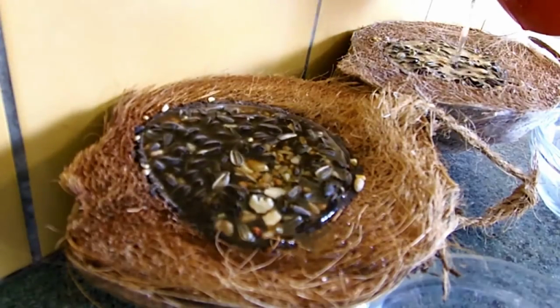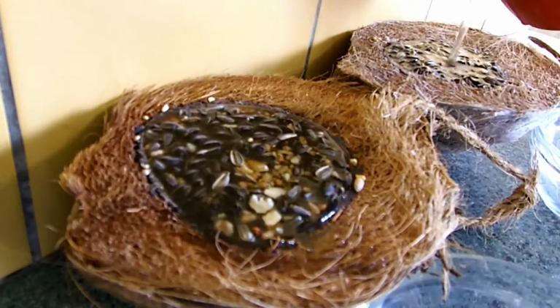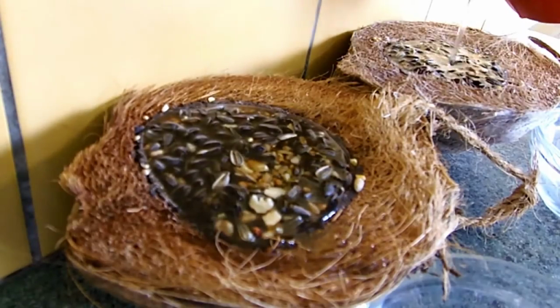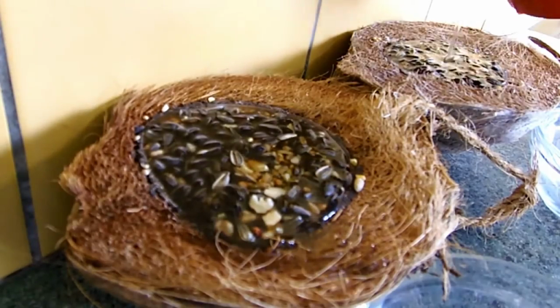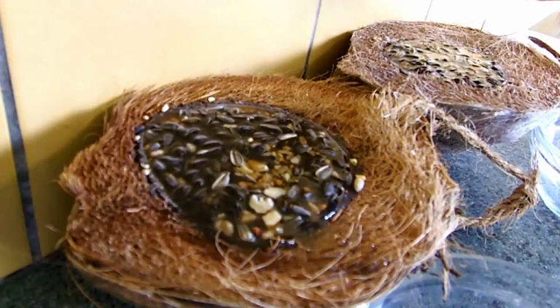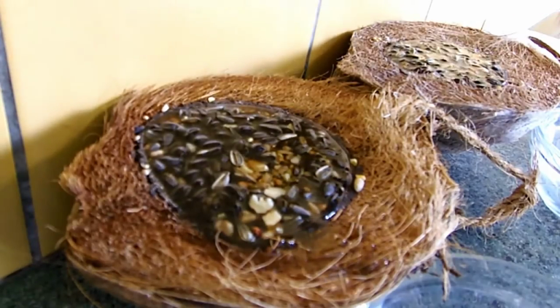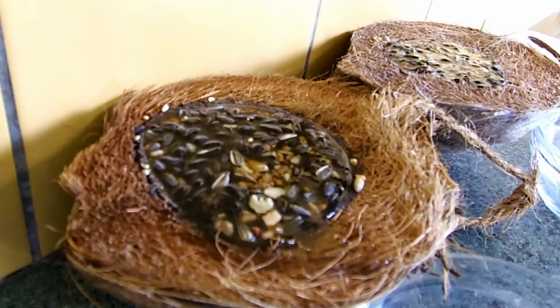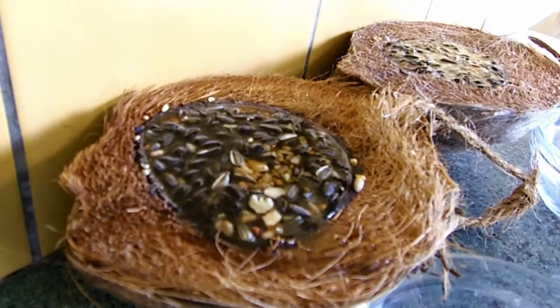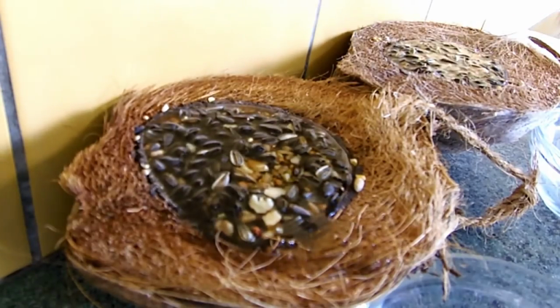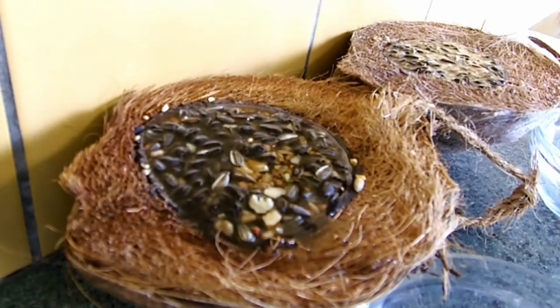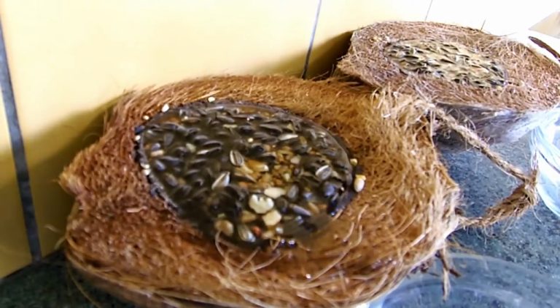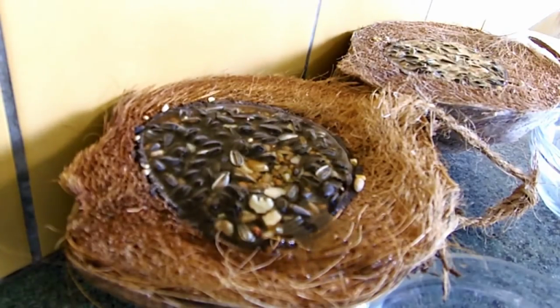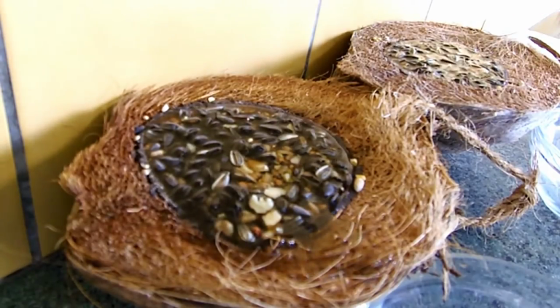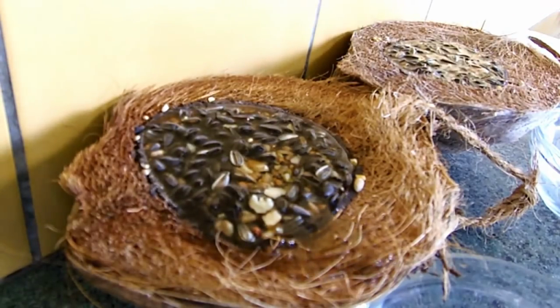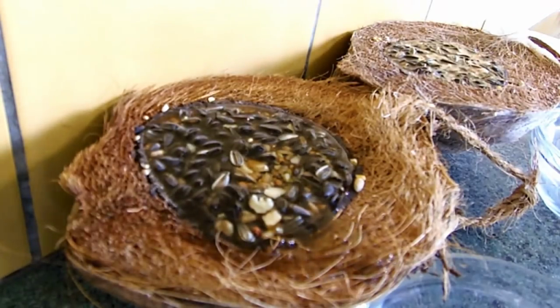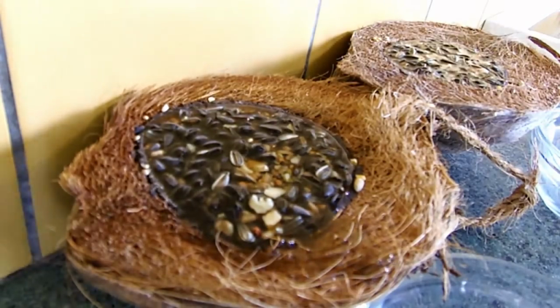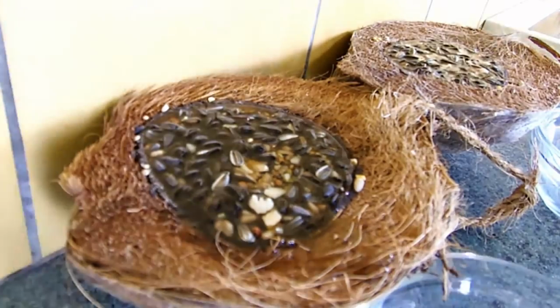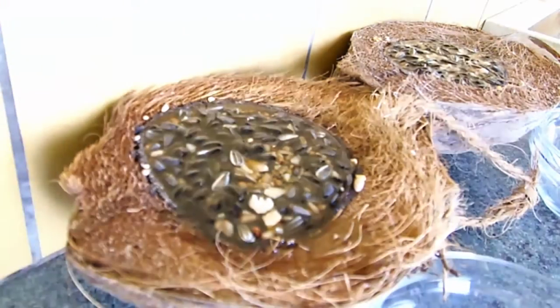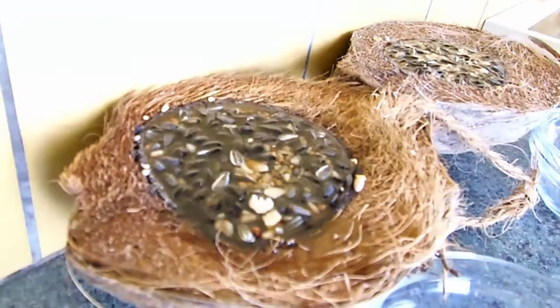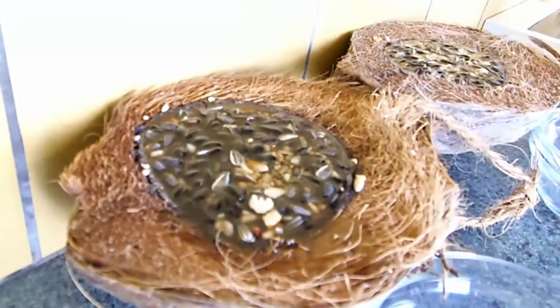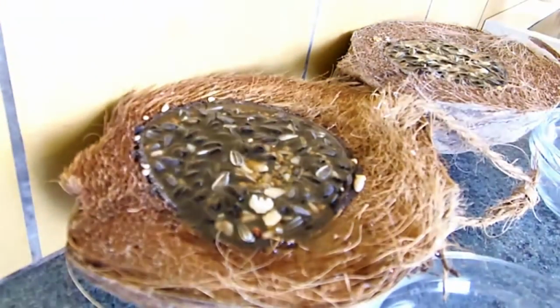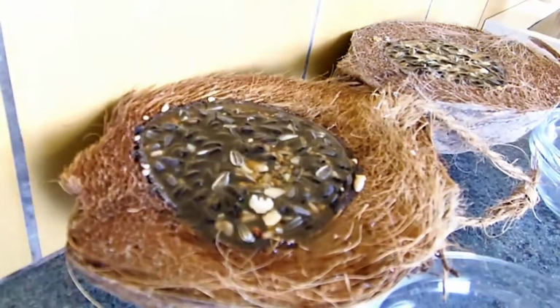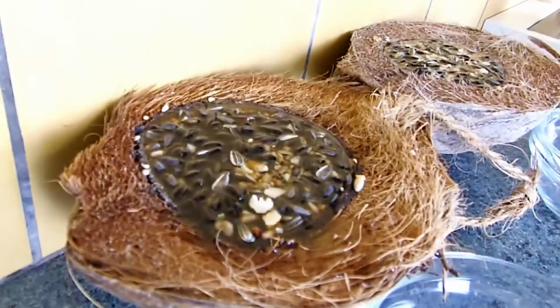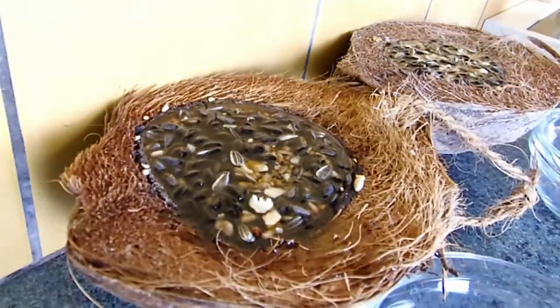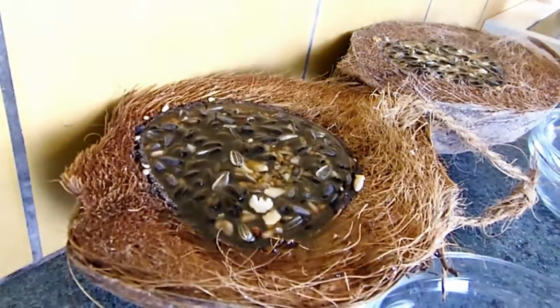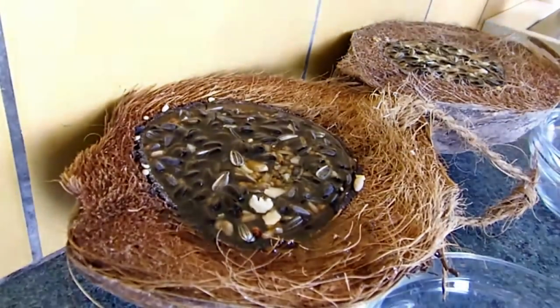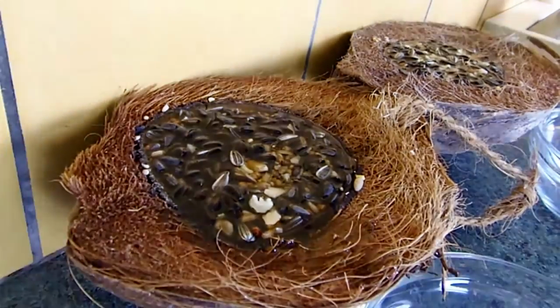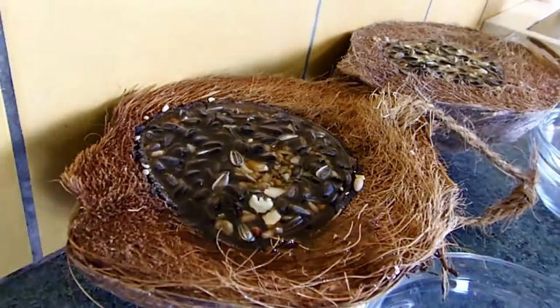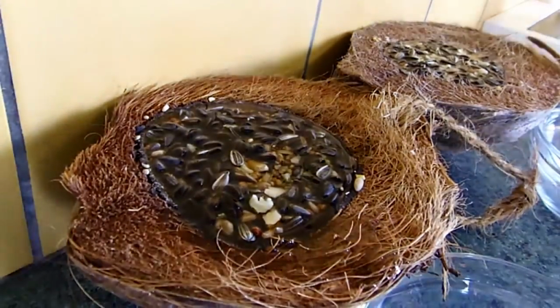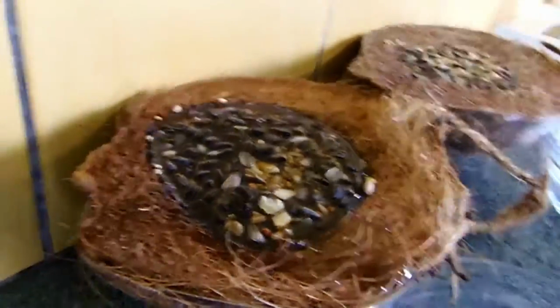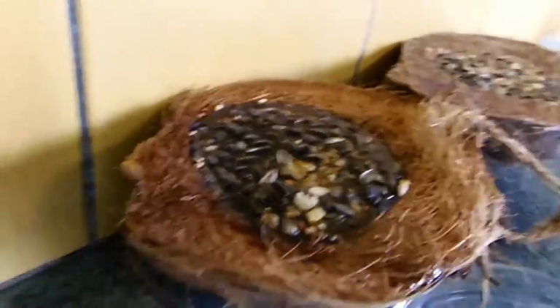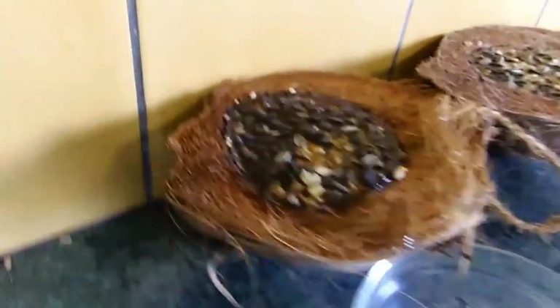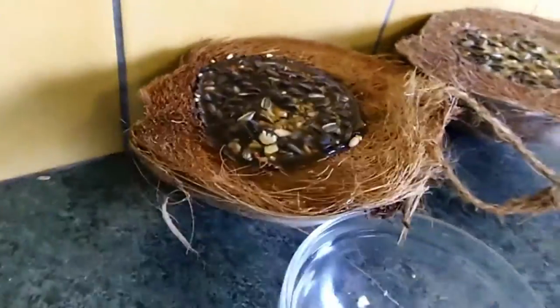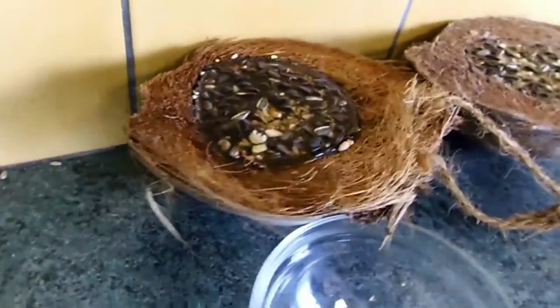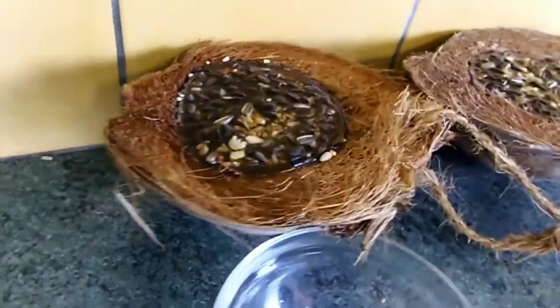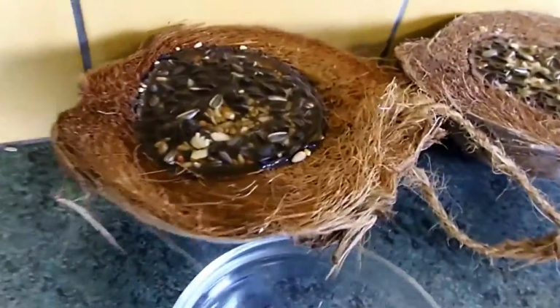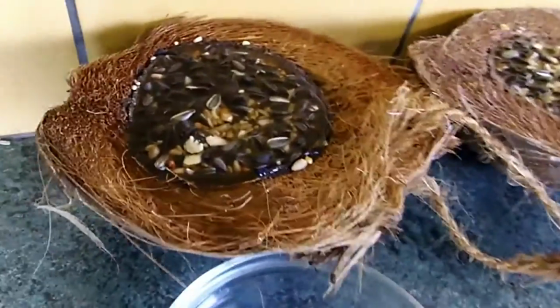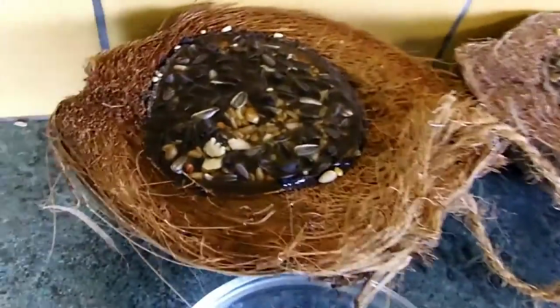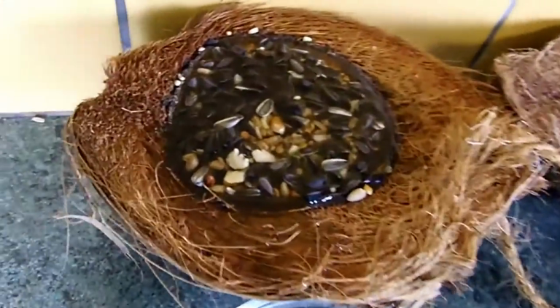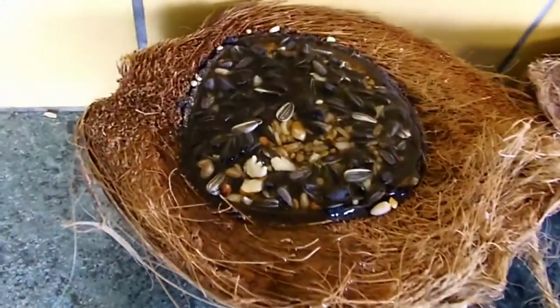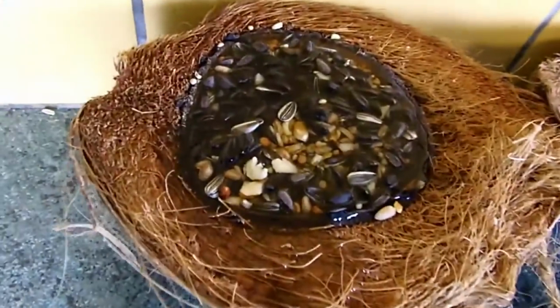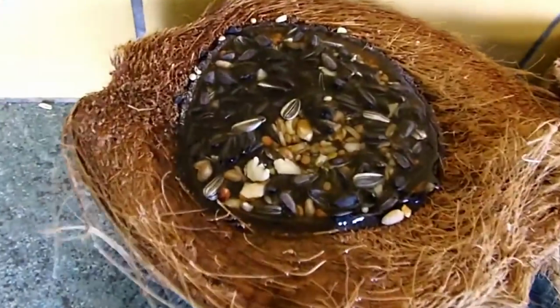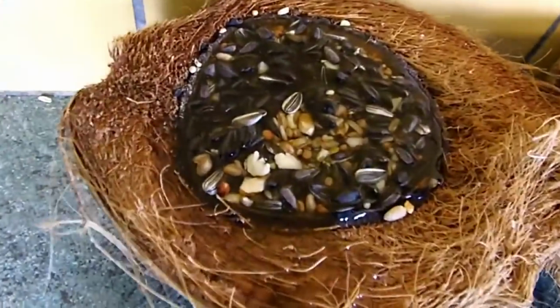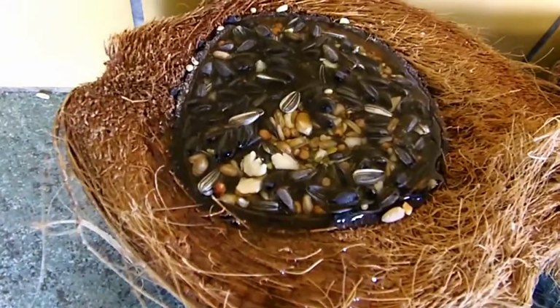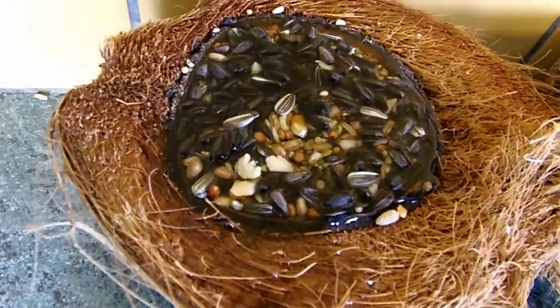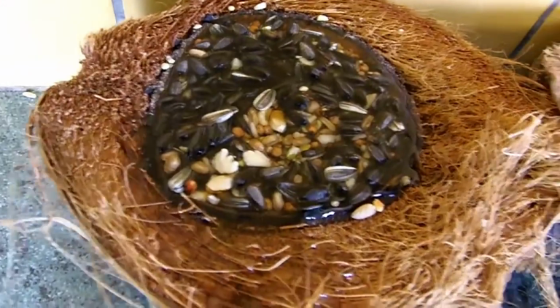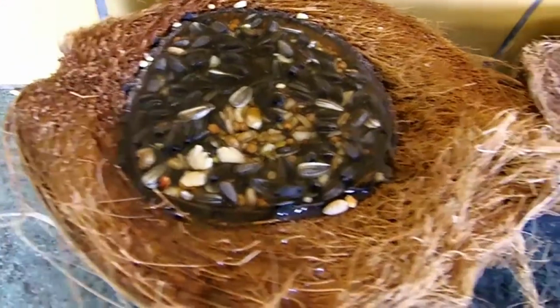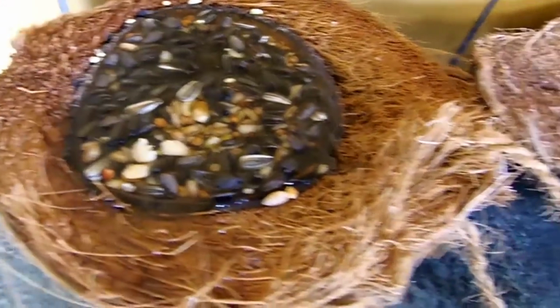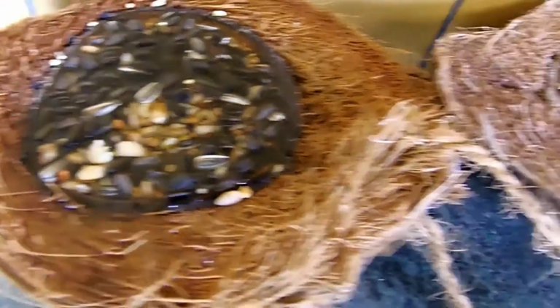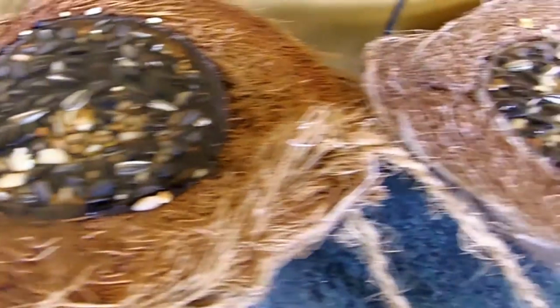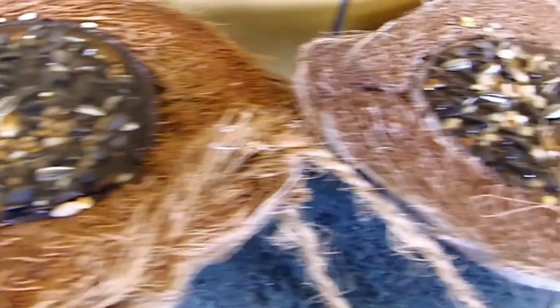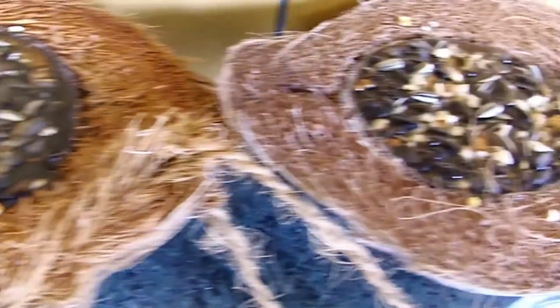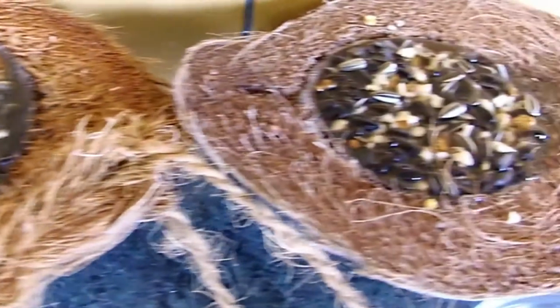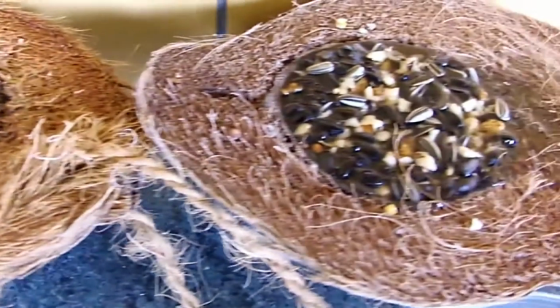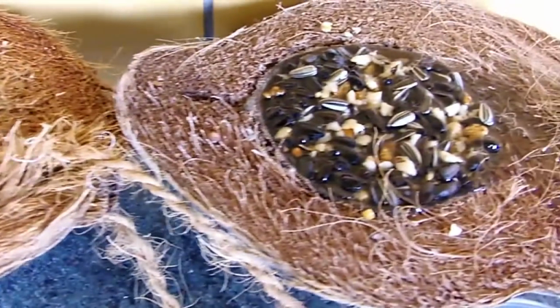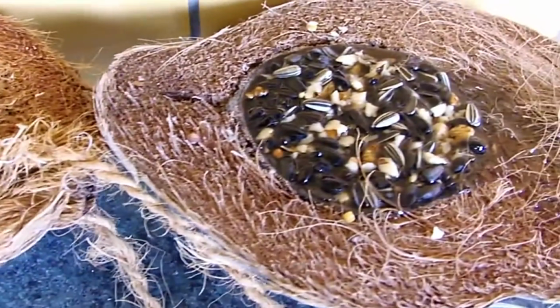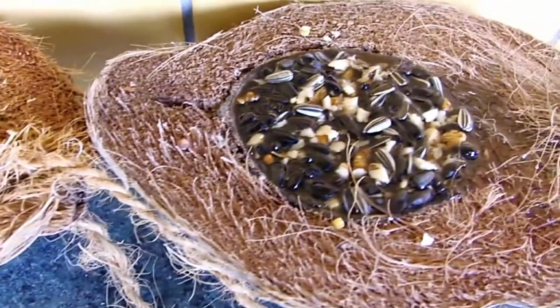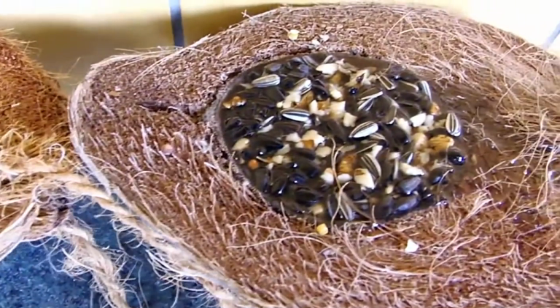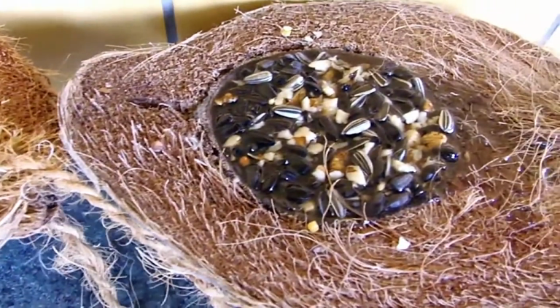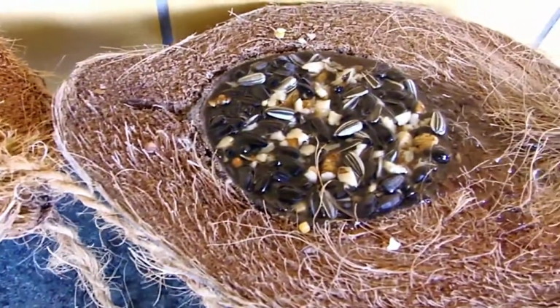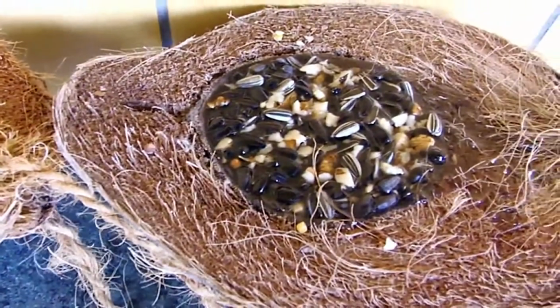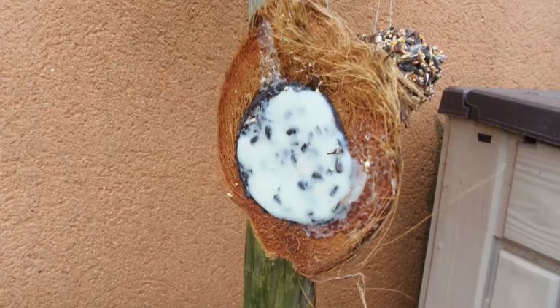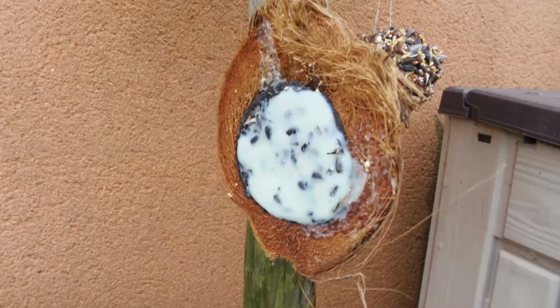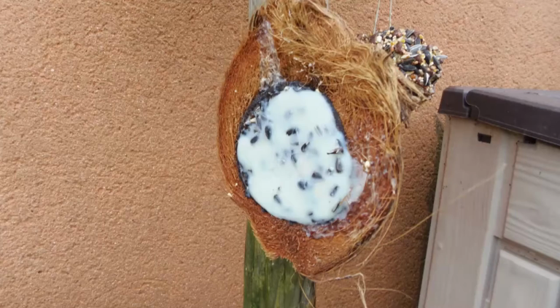I like to put mine in the fridge for a while to speed up the hardening process. Once everything is completely hardened, you can hang them outside and watch the birds enjoying their delicious treats.